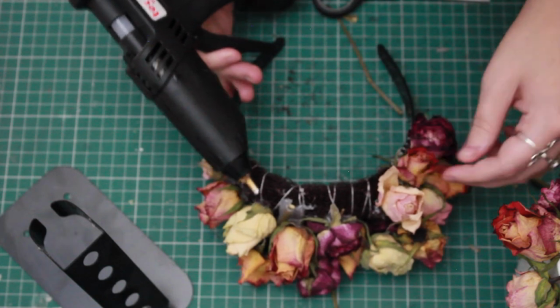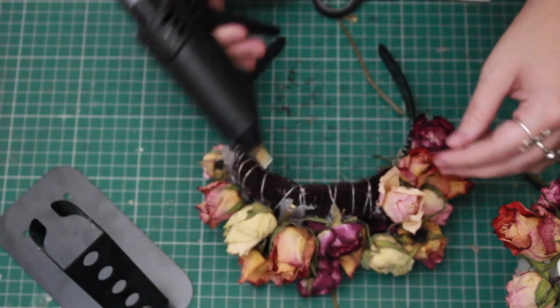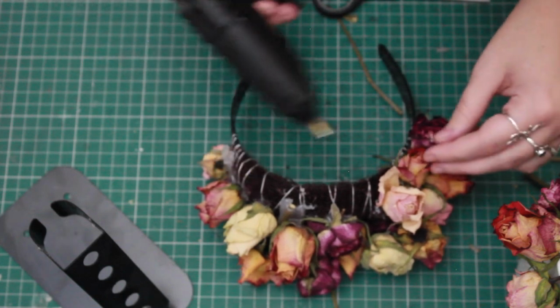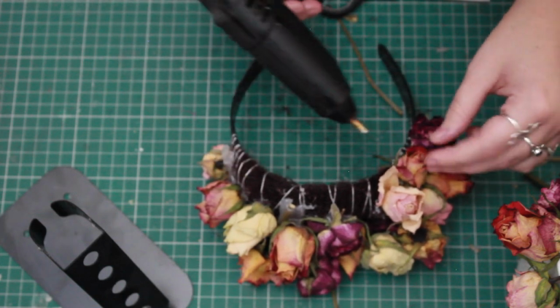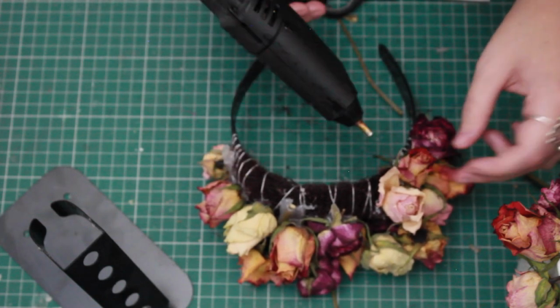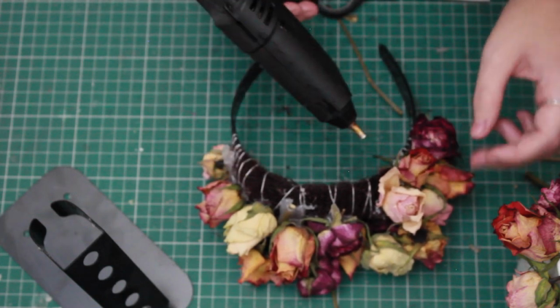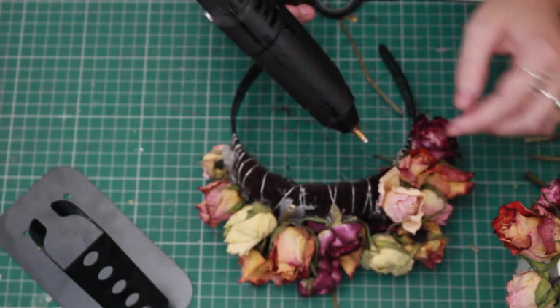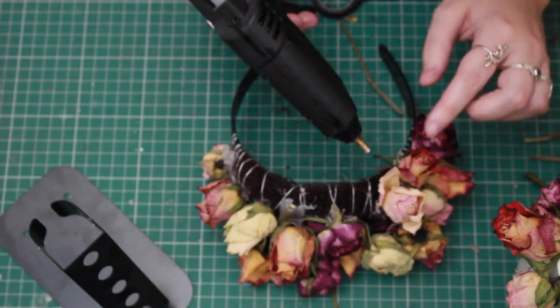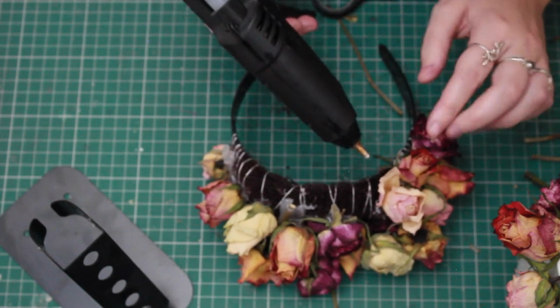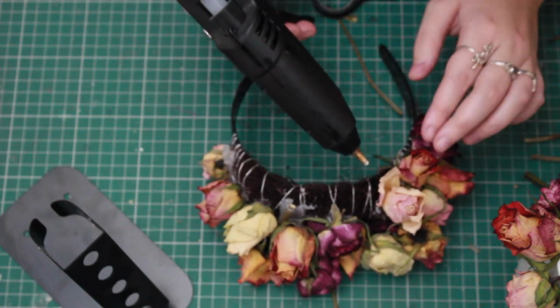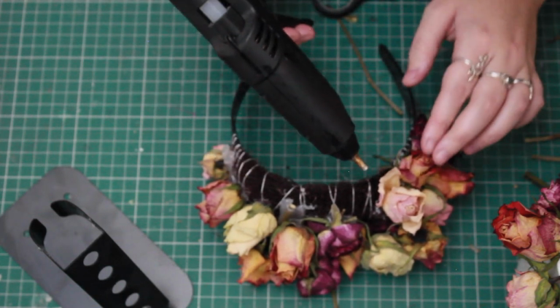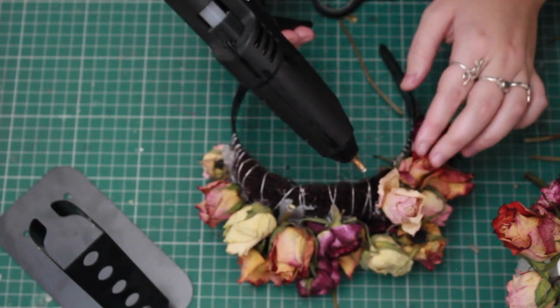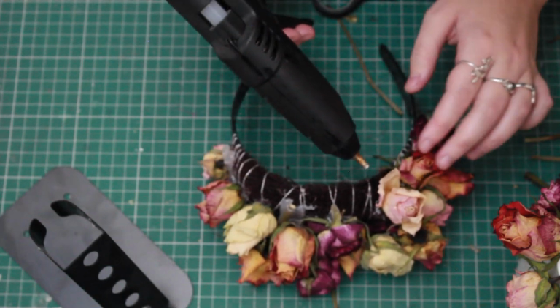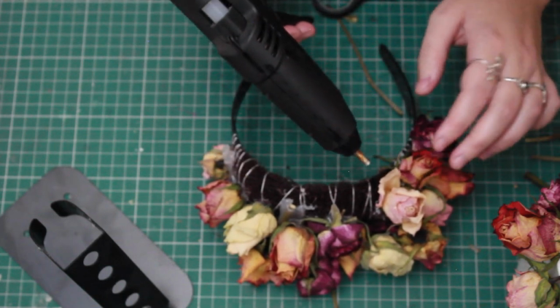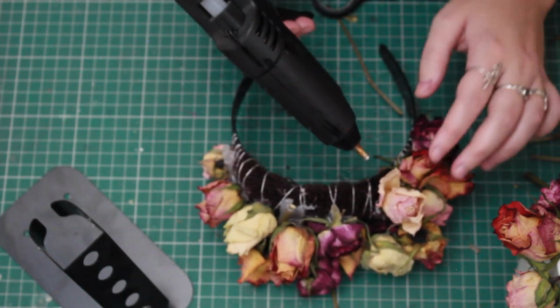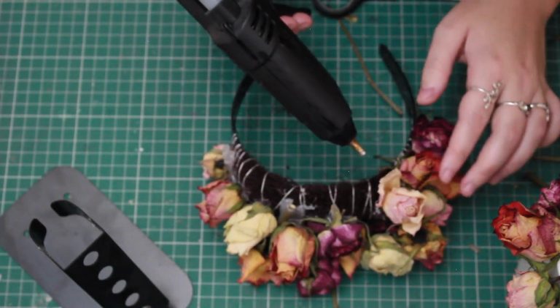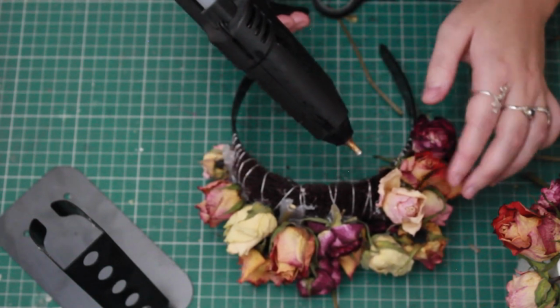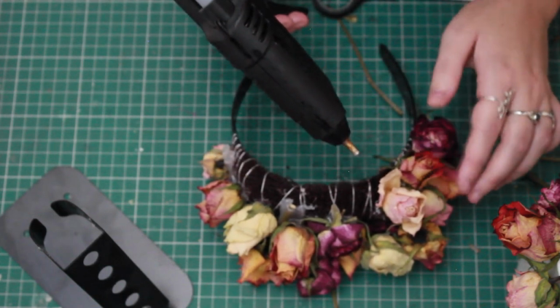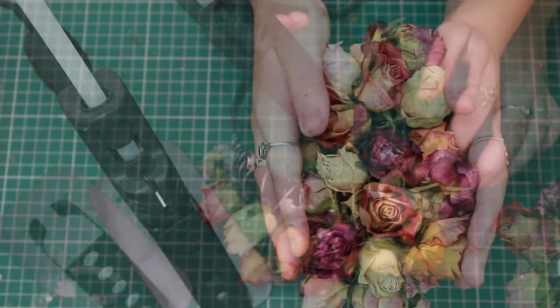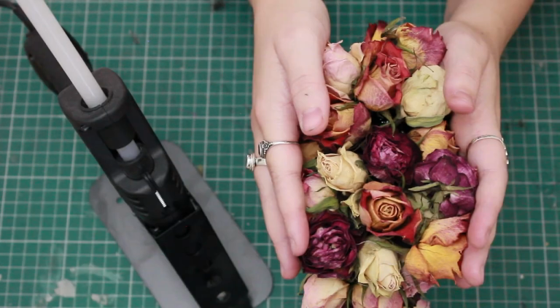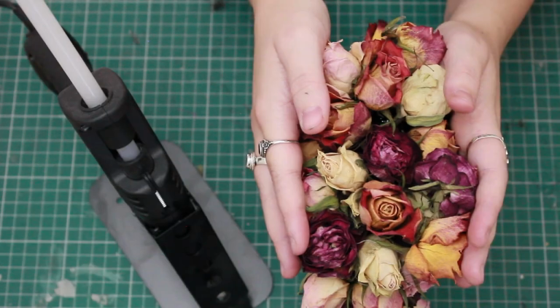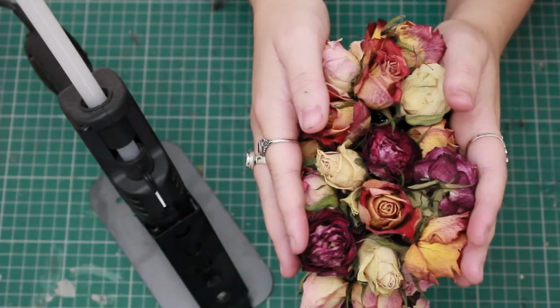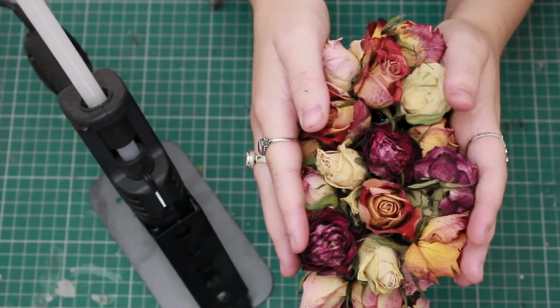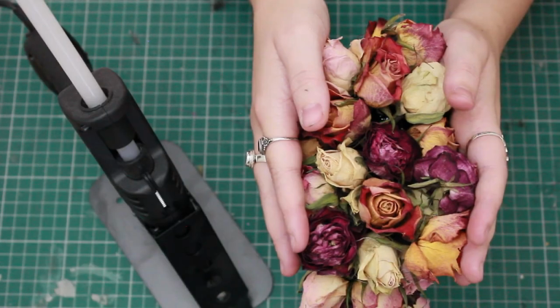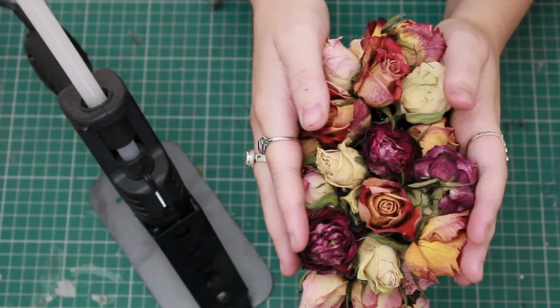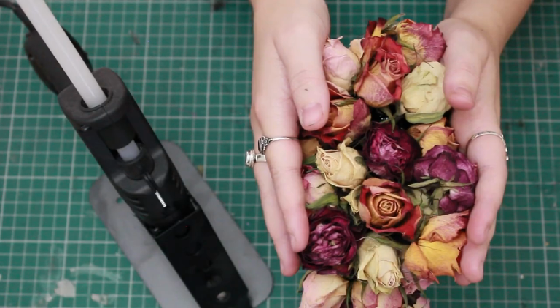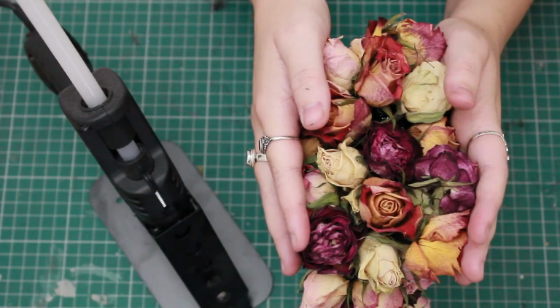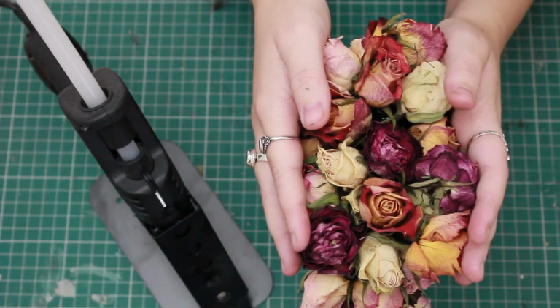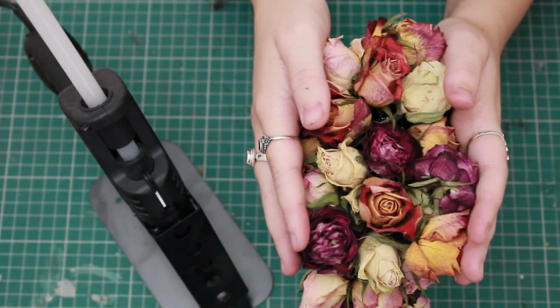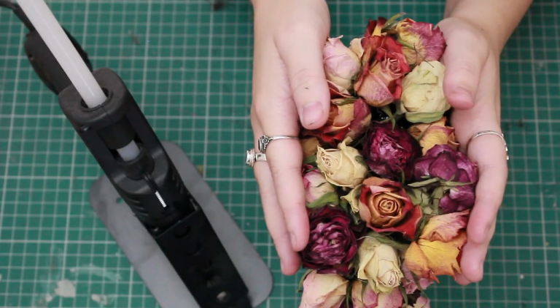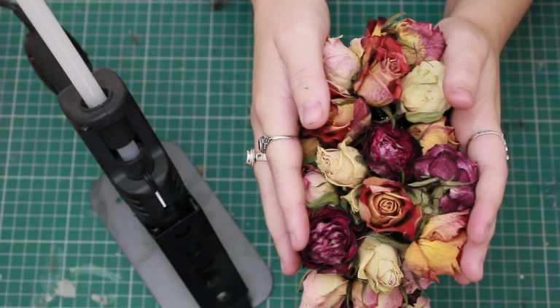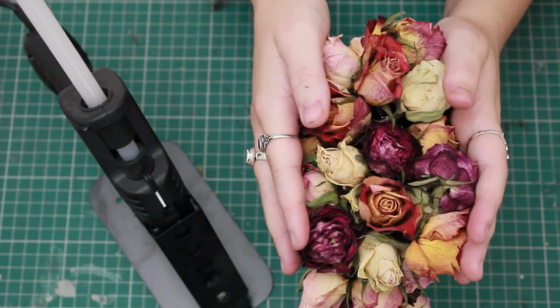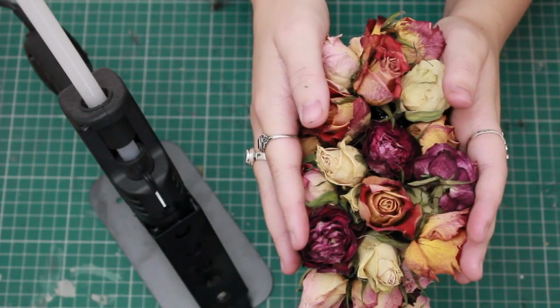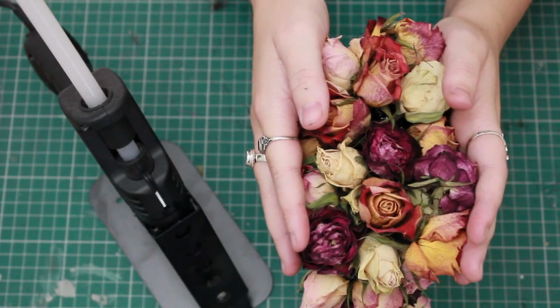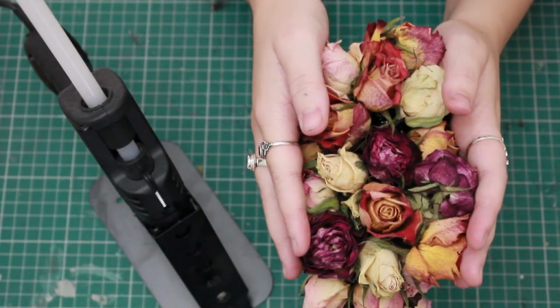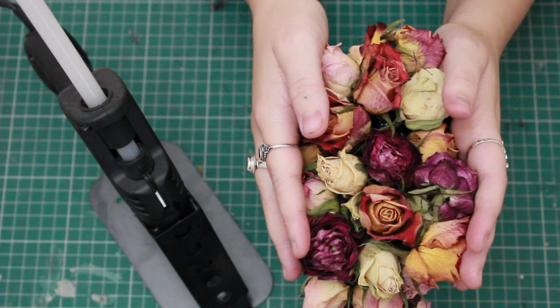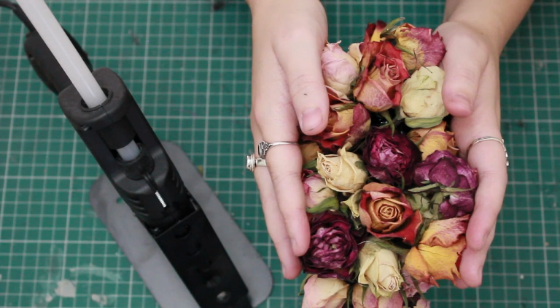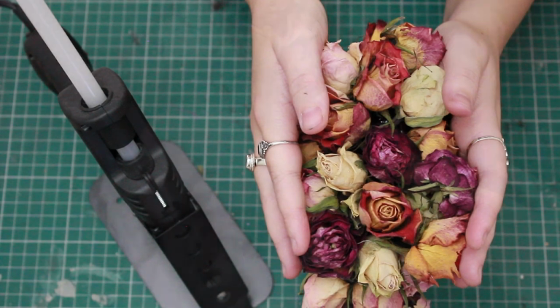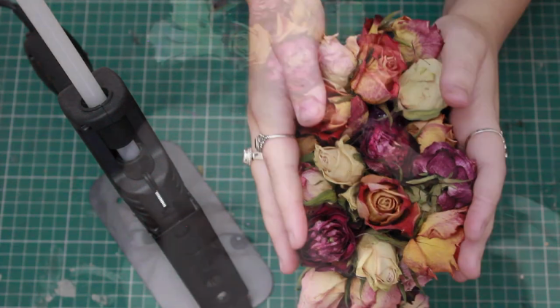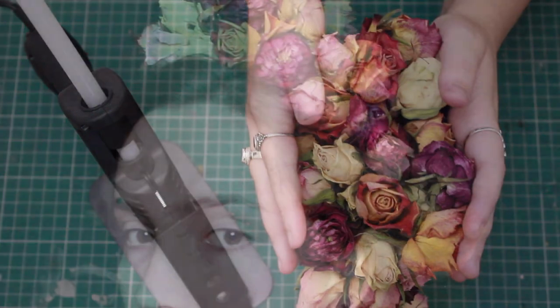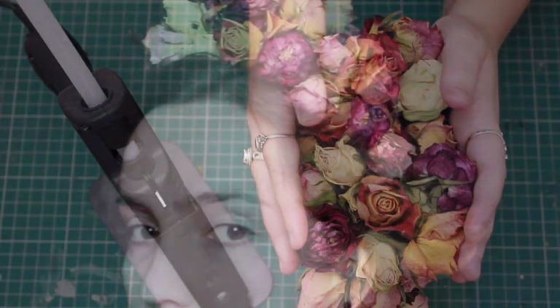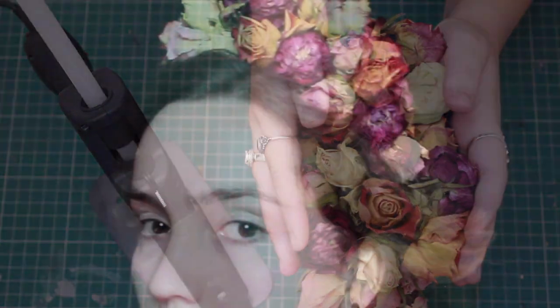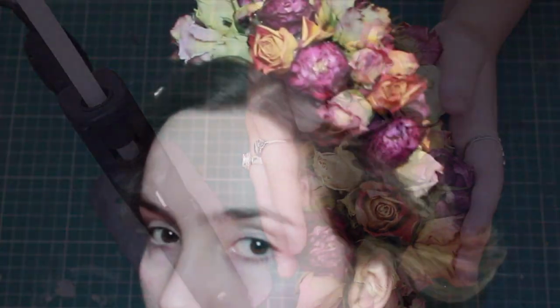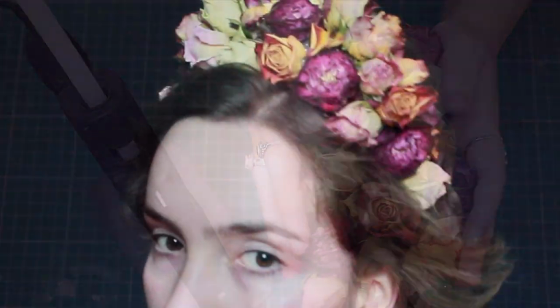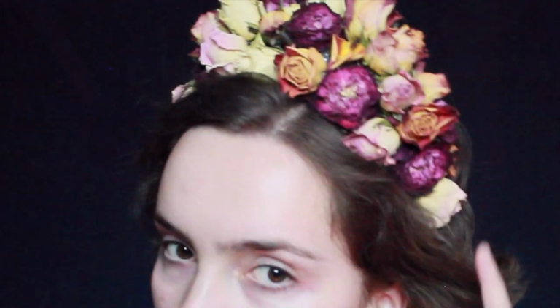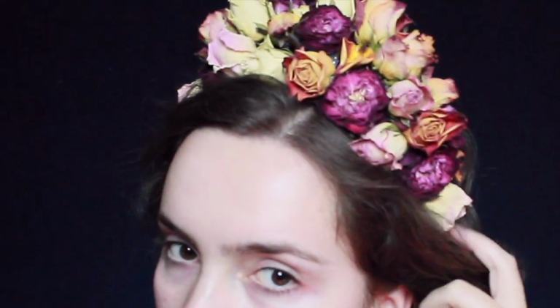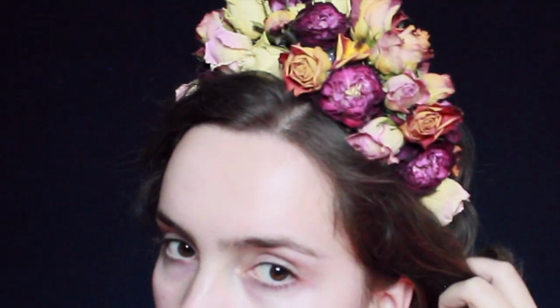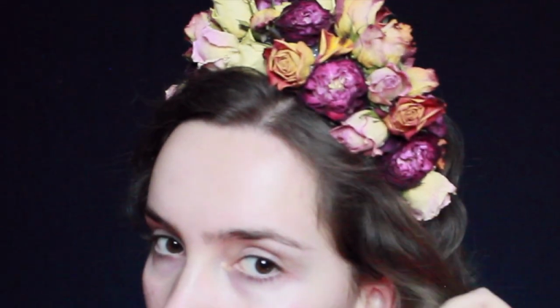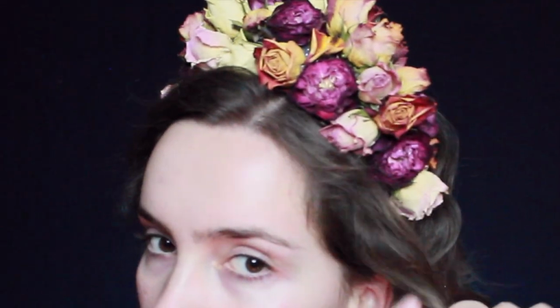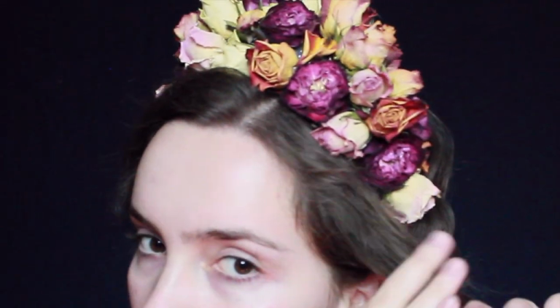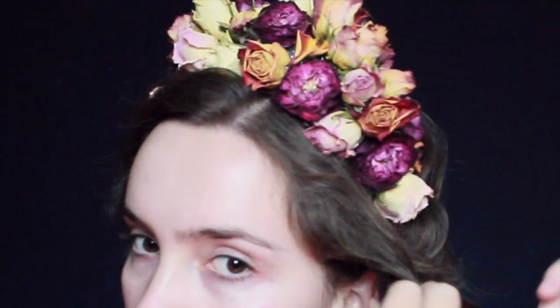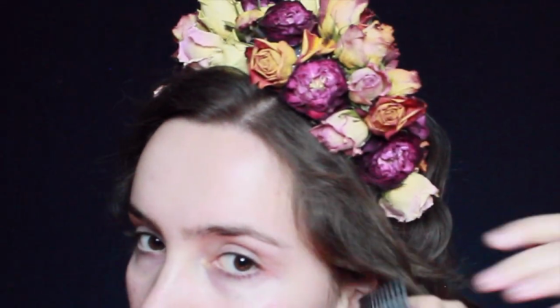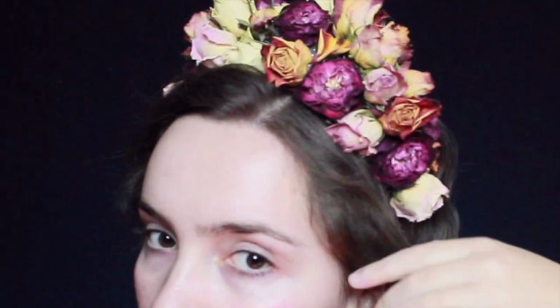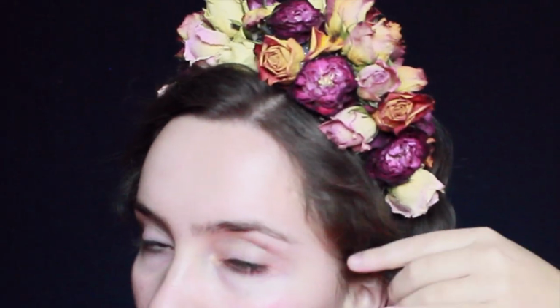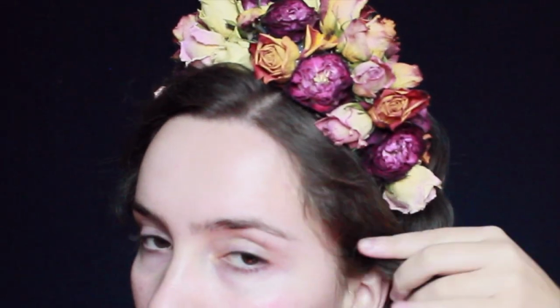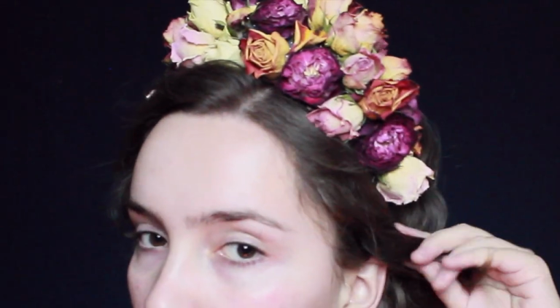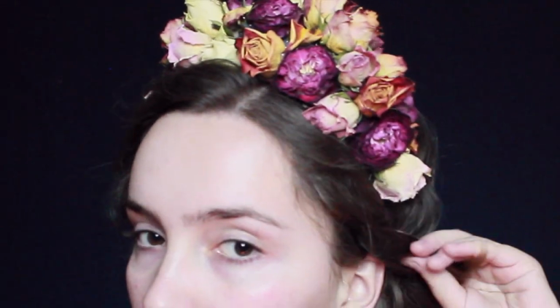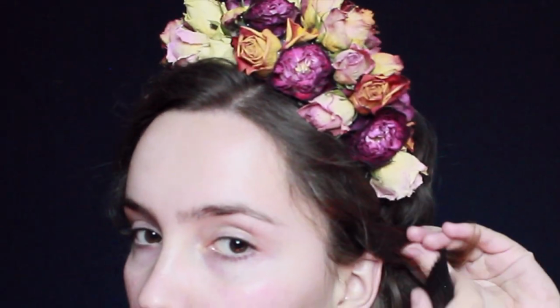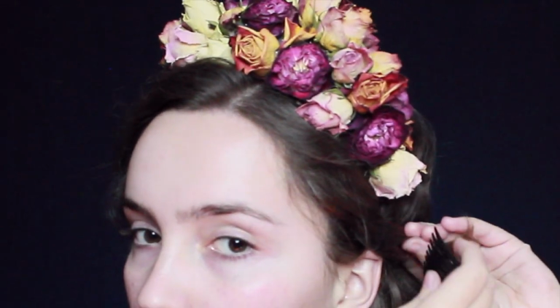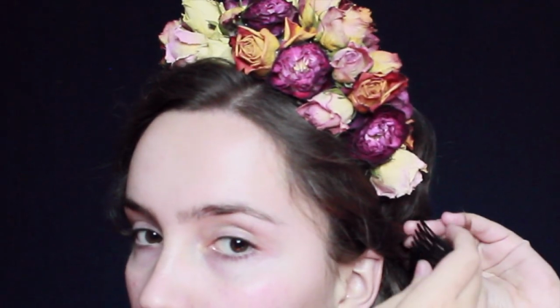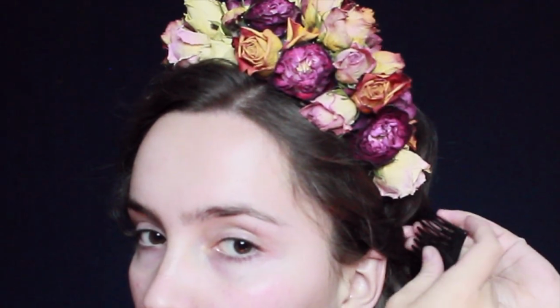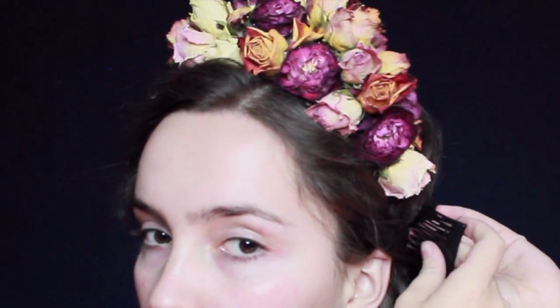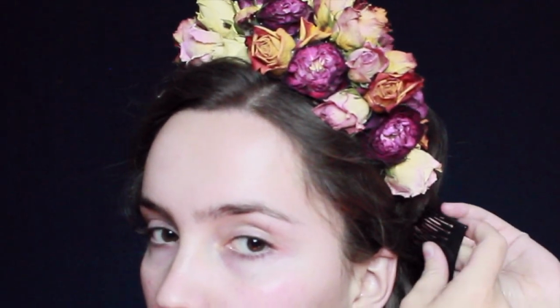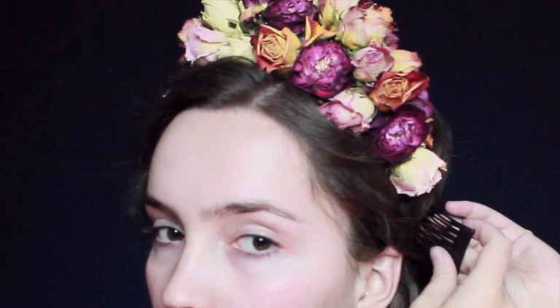Once I've glued them all down, I'm going to hold them in that position just until I'm sure they're absolutely dry, and then that's it — you're done.